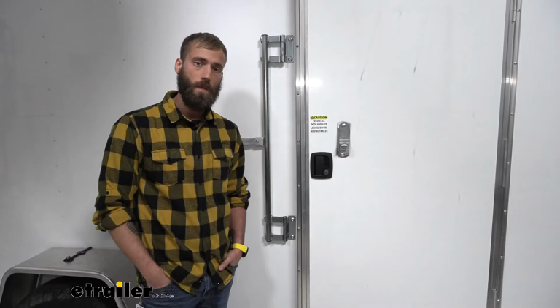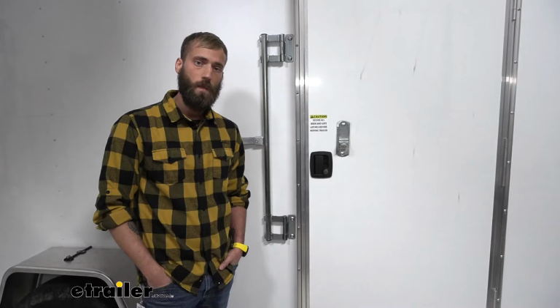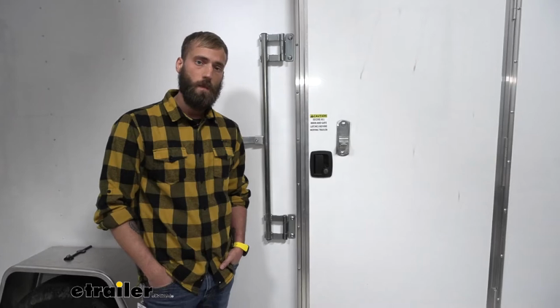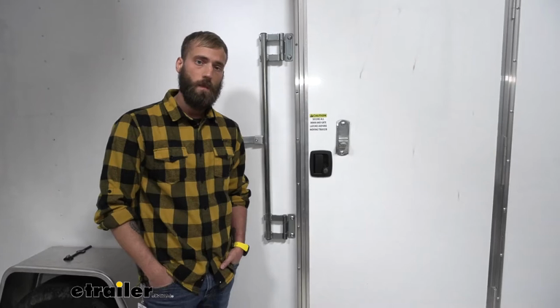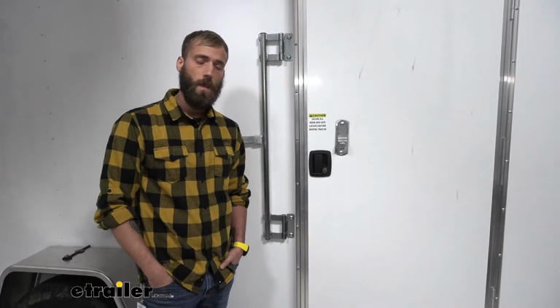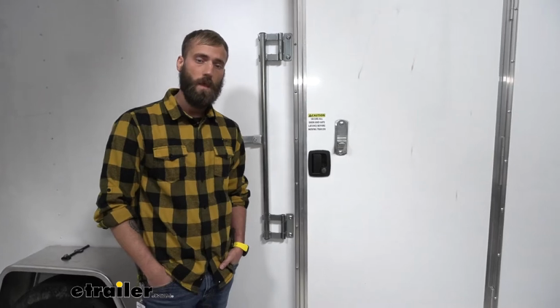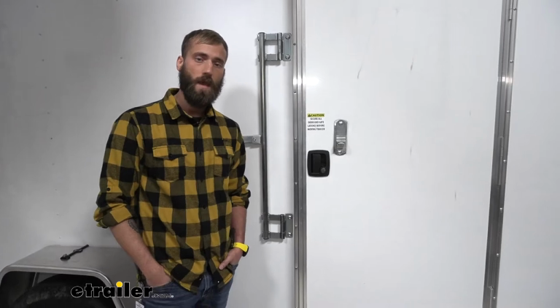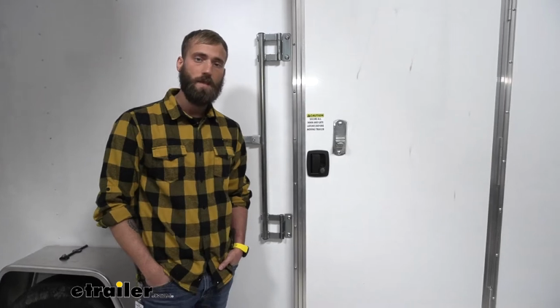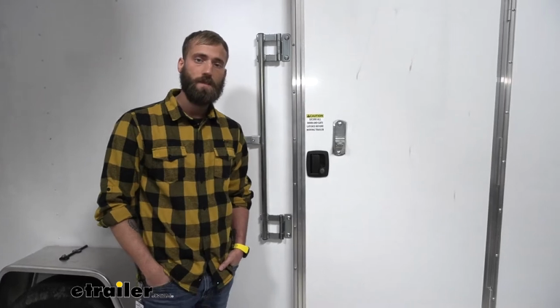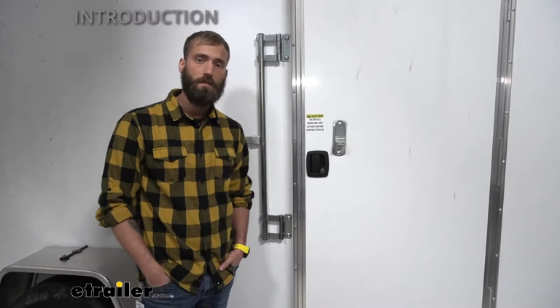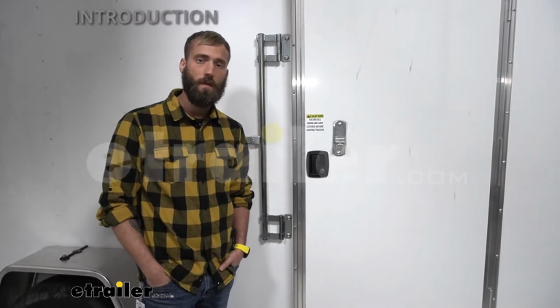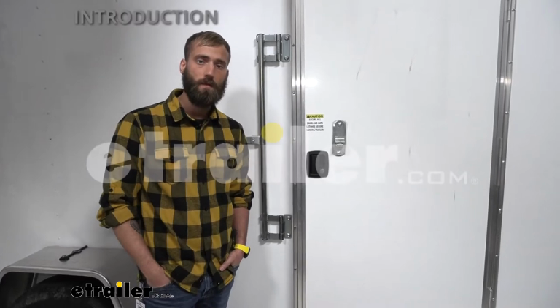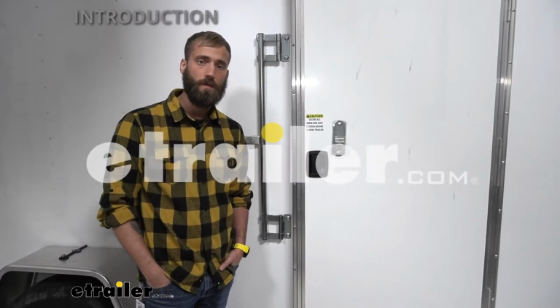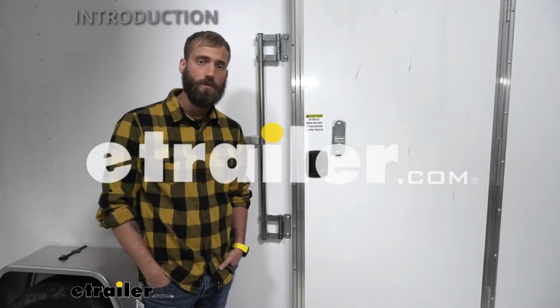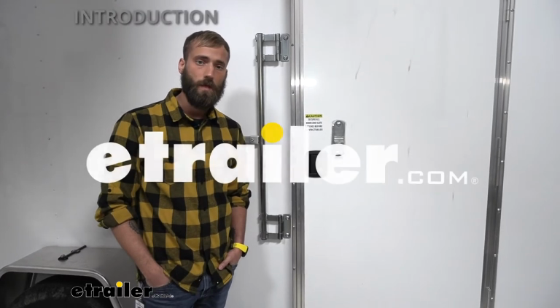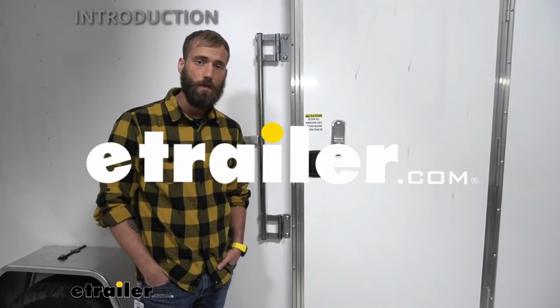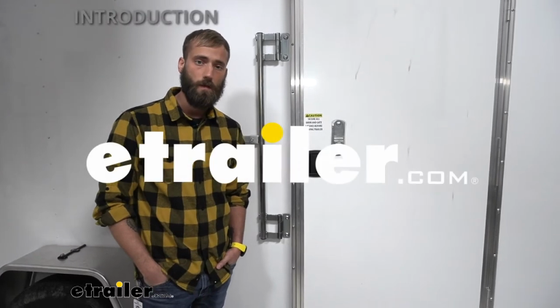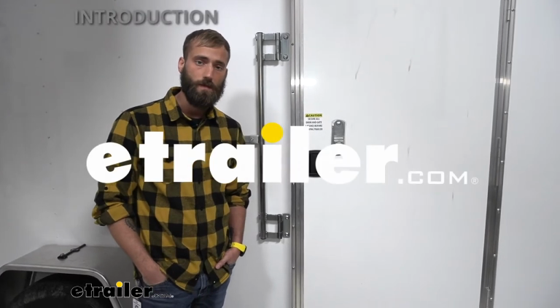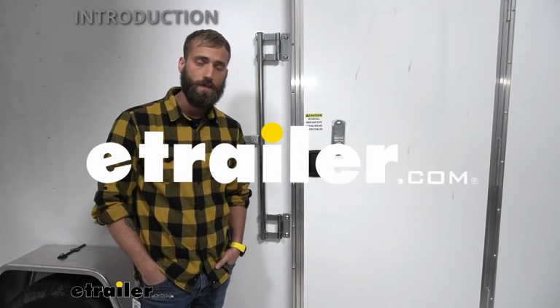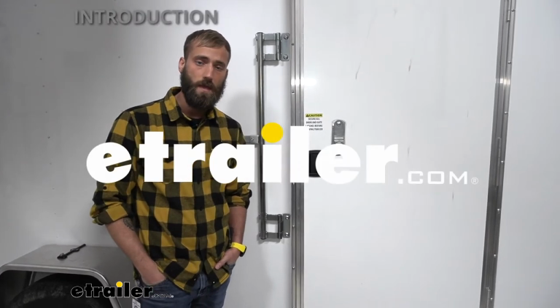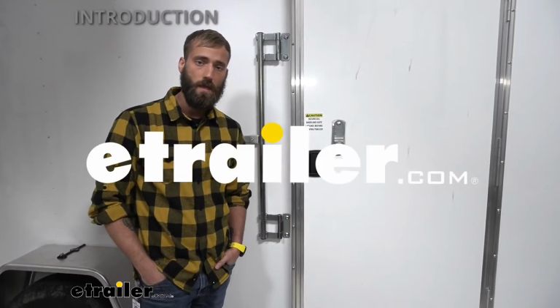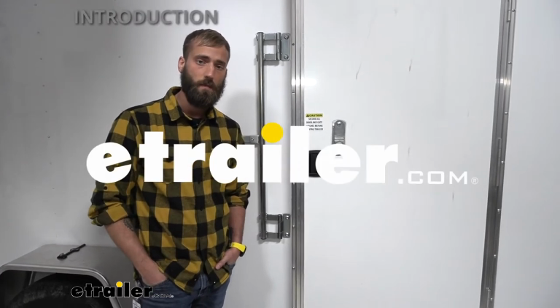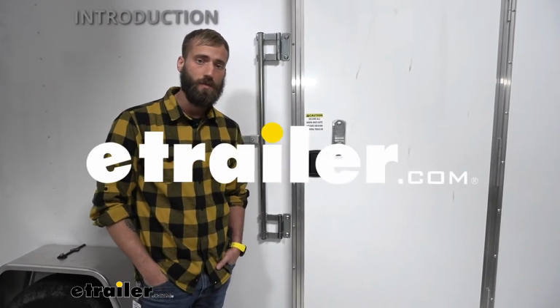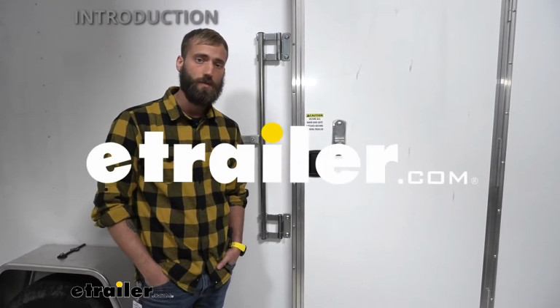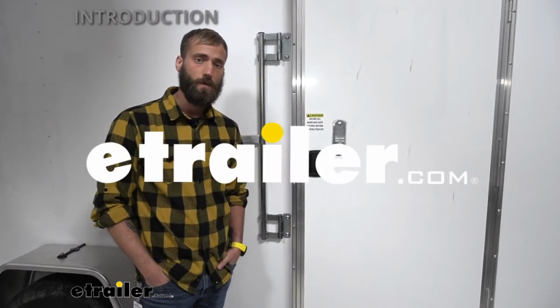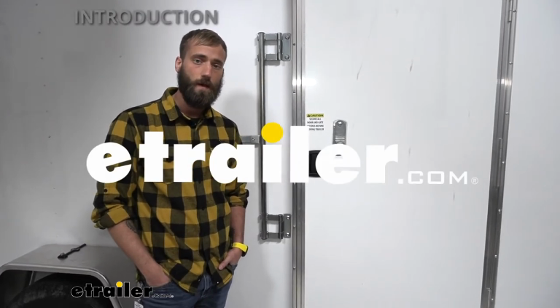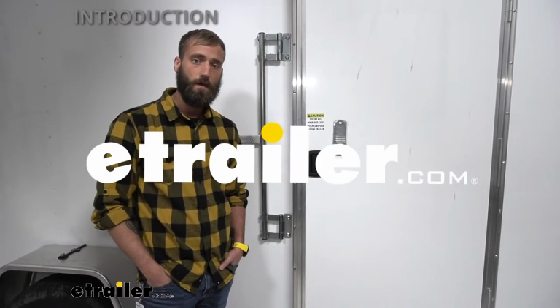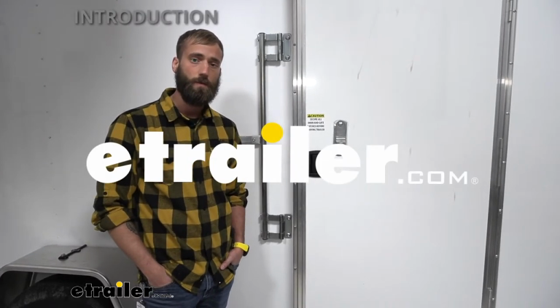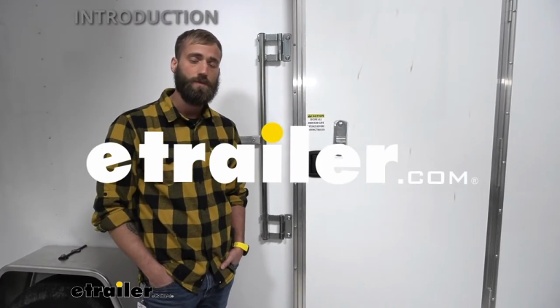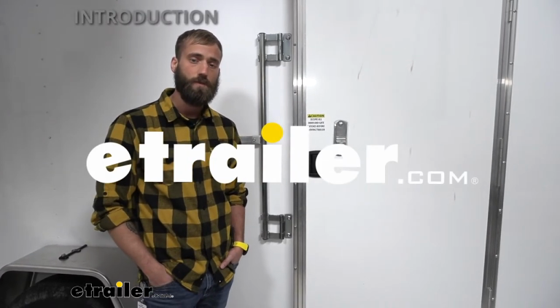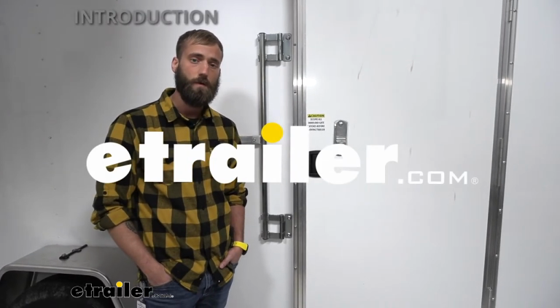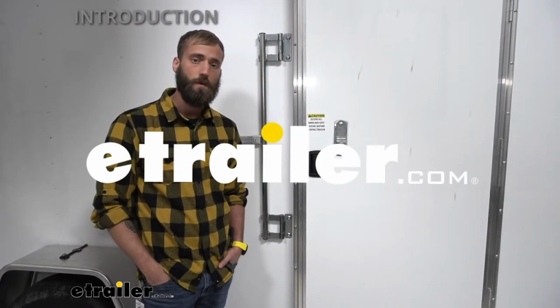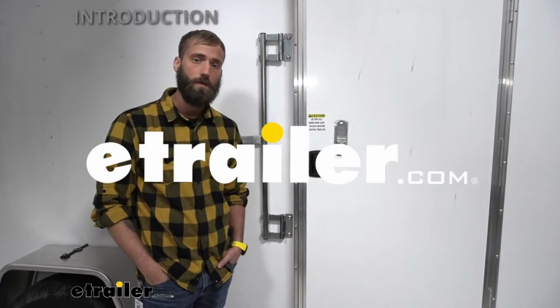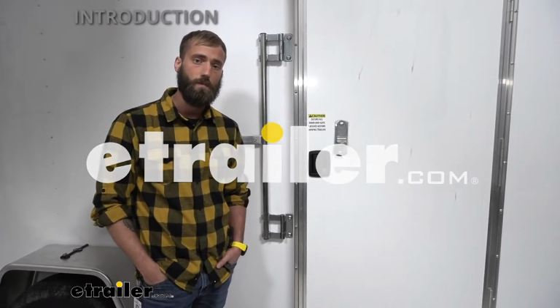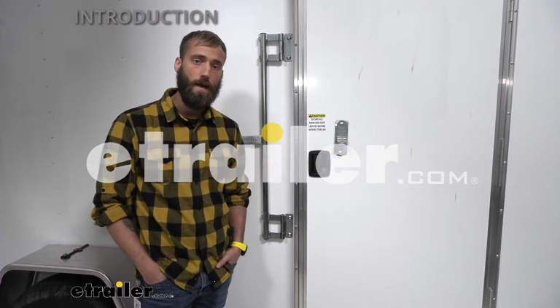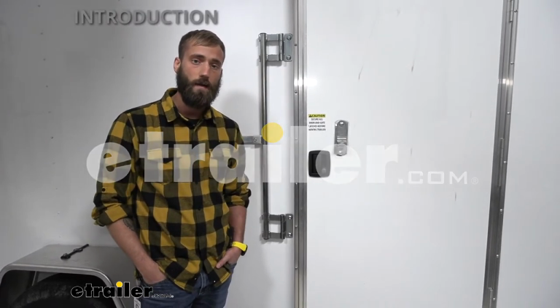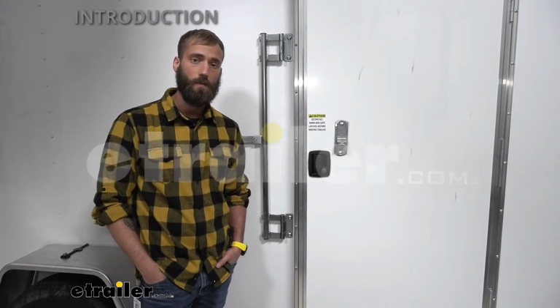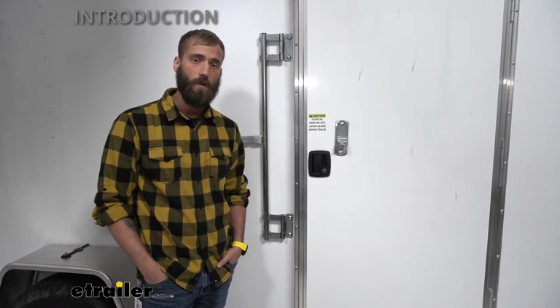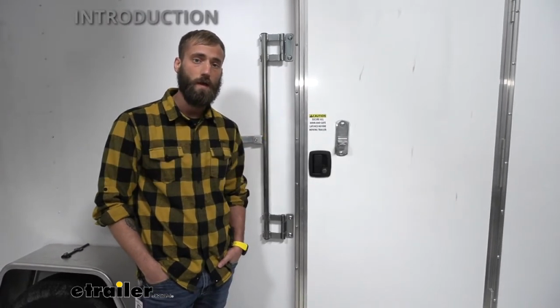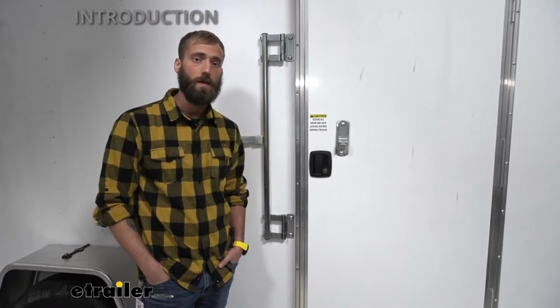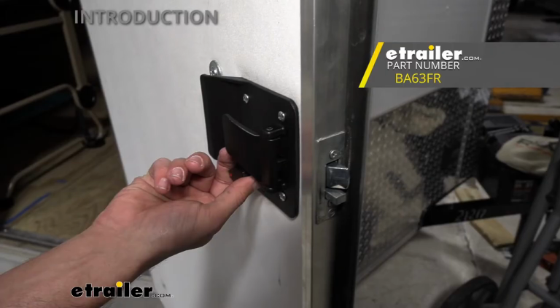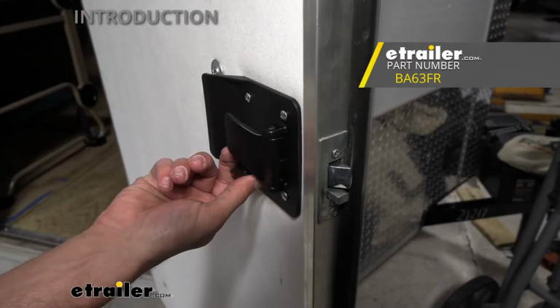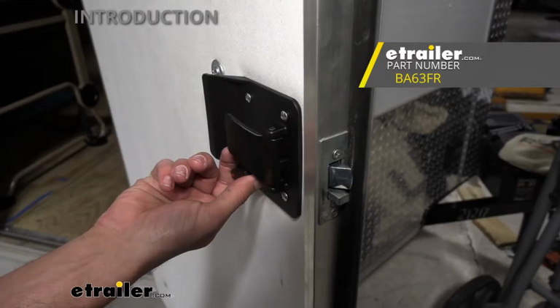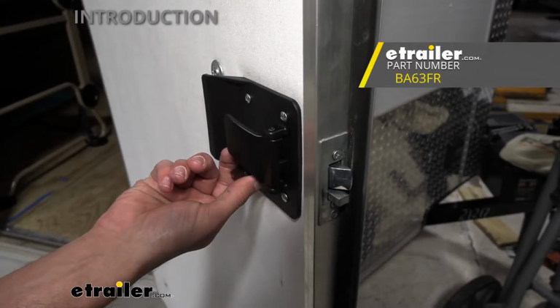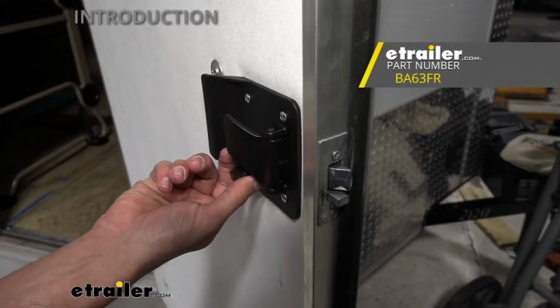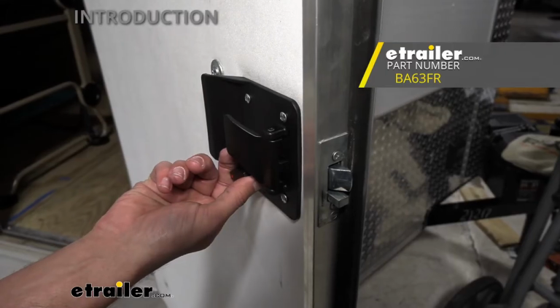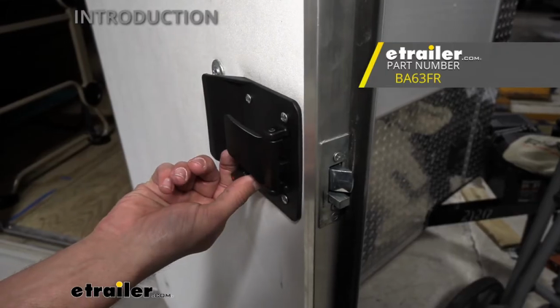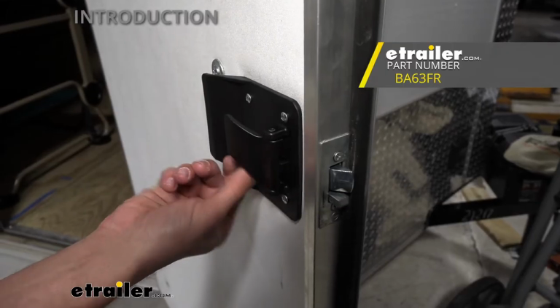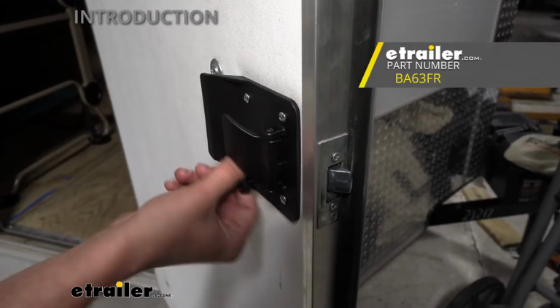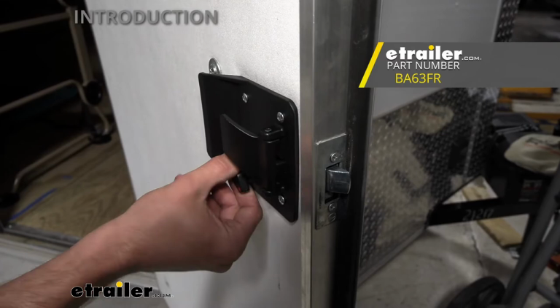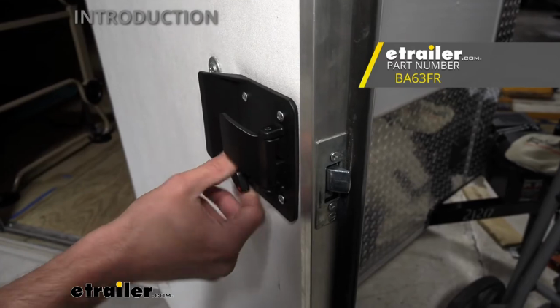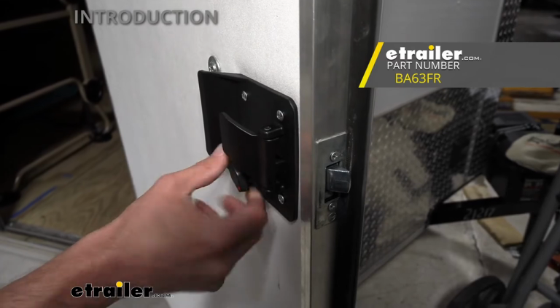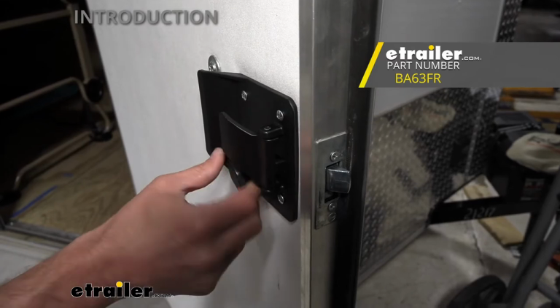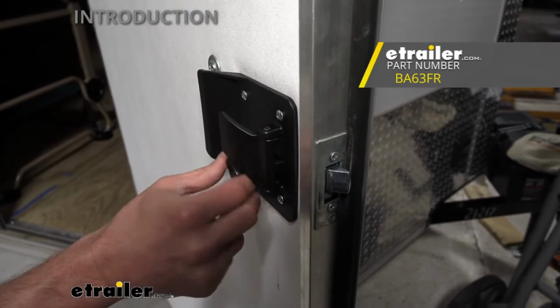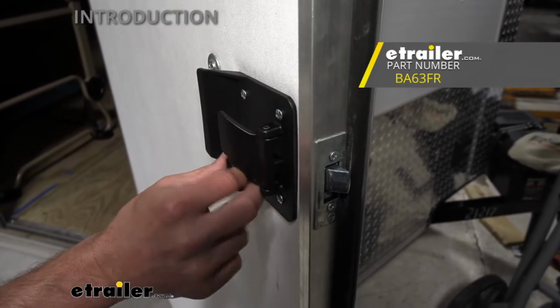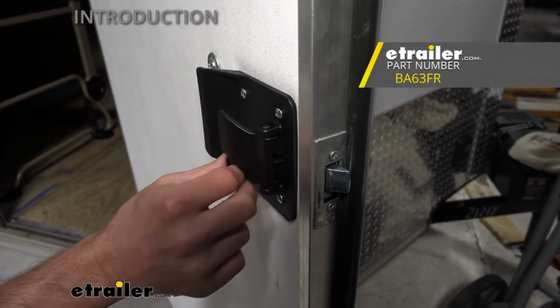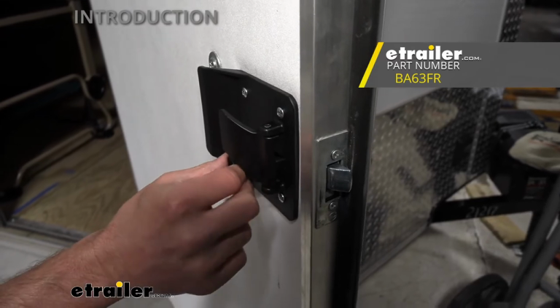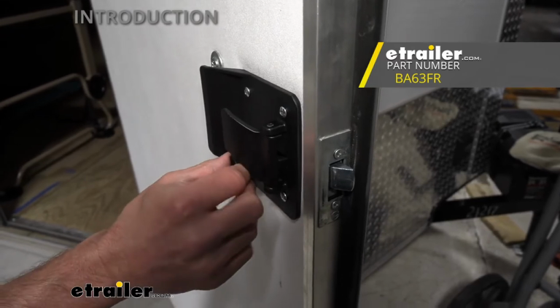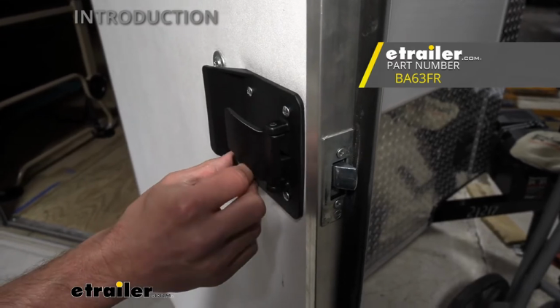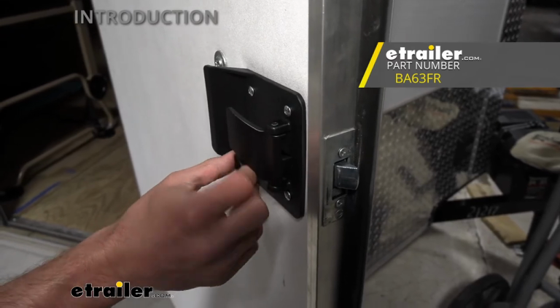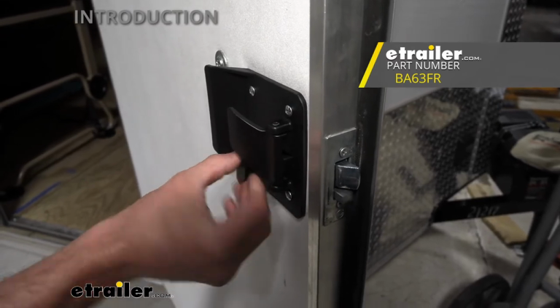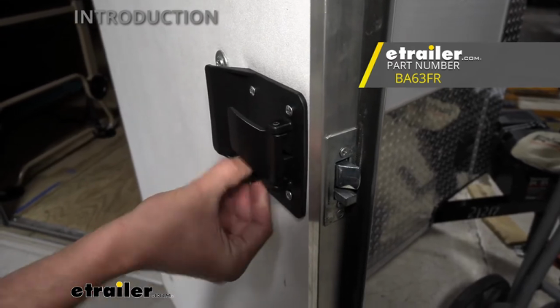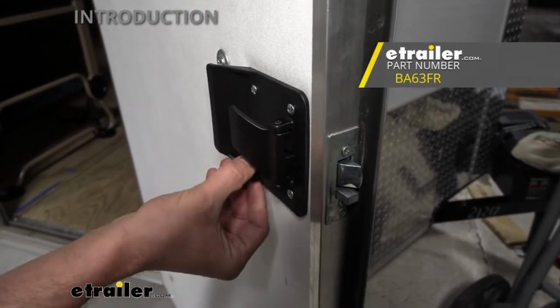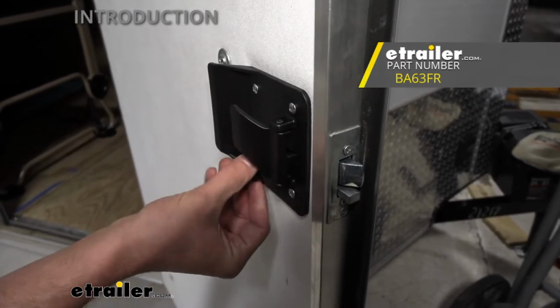Hey guys, Kevin here with eTrailer and today I'm going to show you how to install the Bauer Products Horse and Utility Trailer Entry Door Lock.